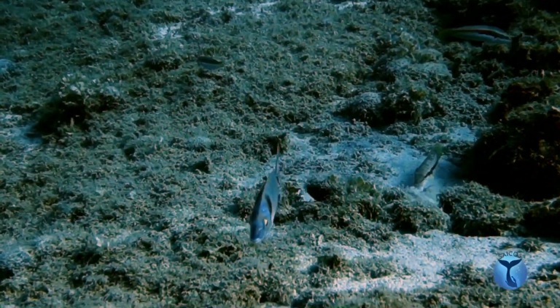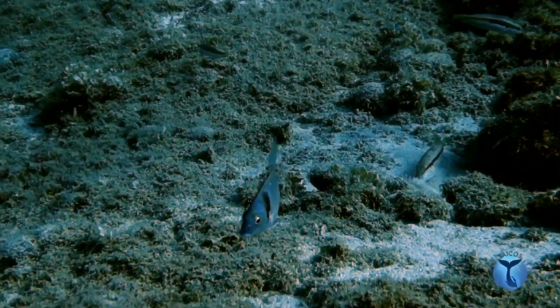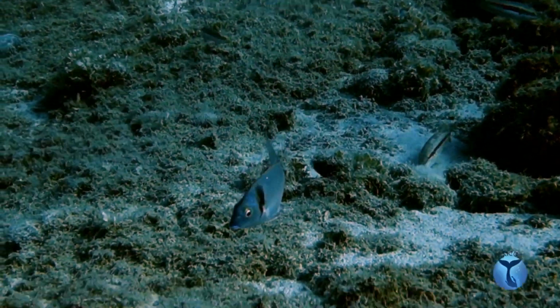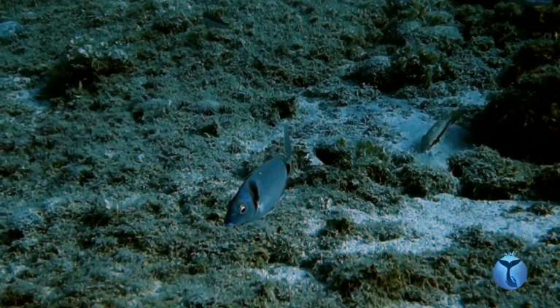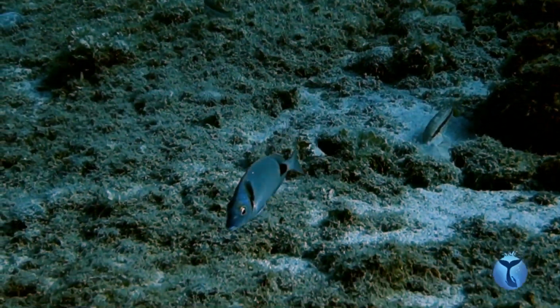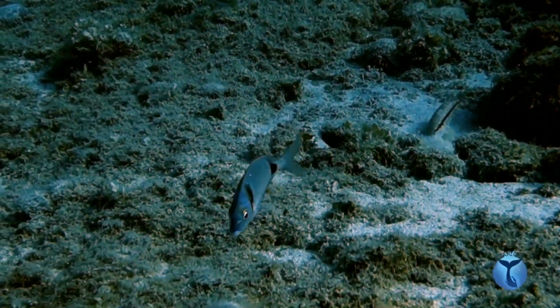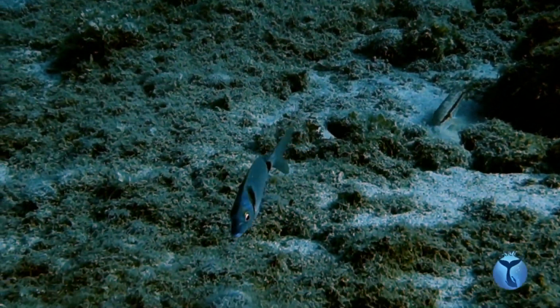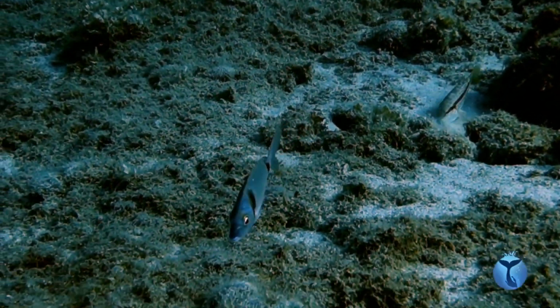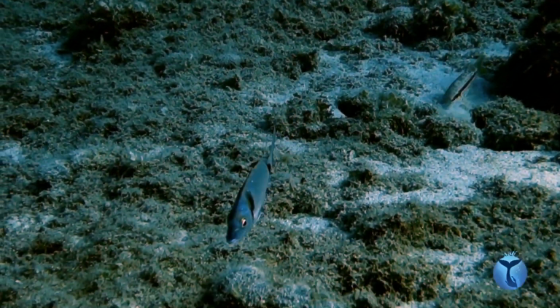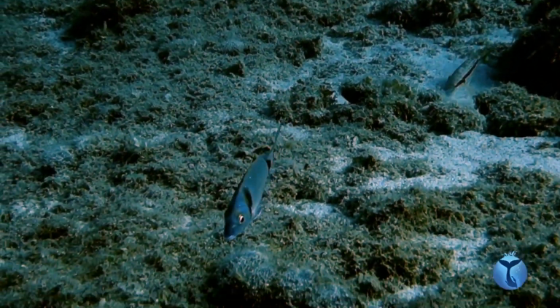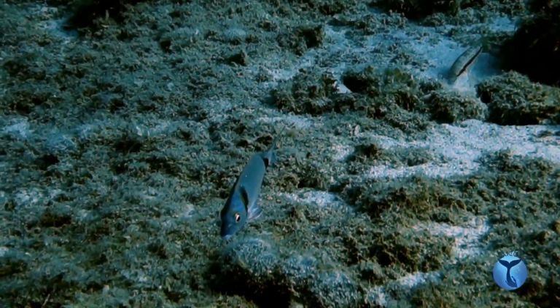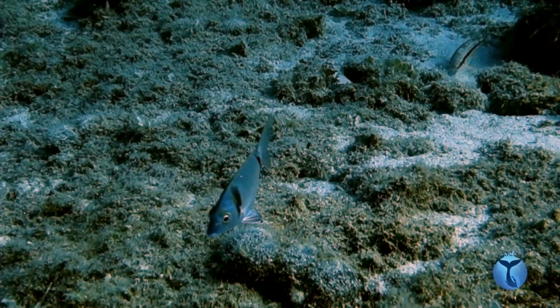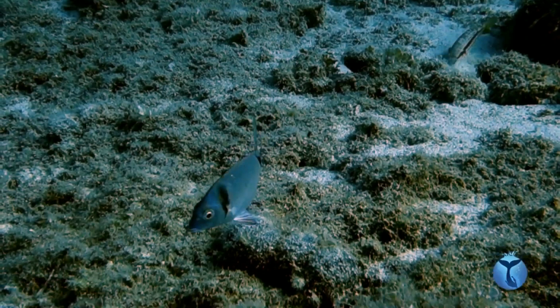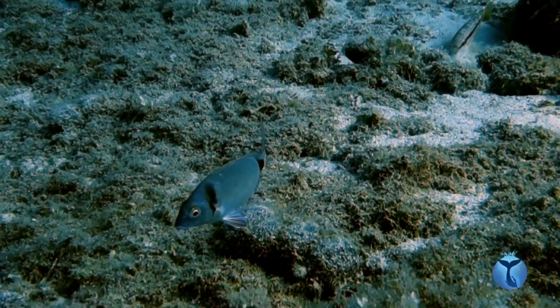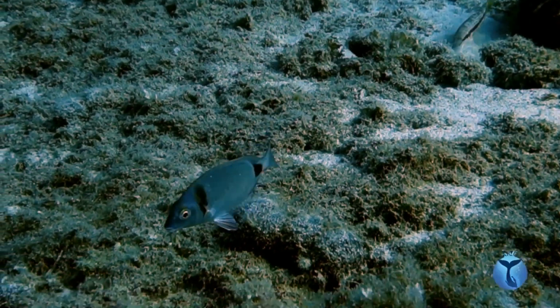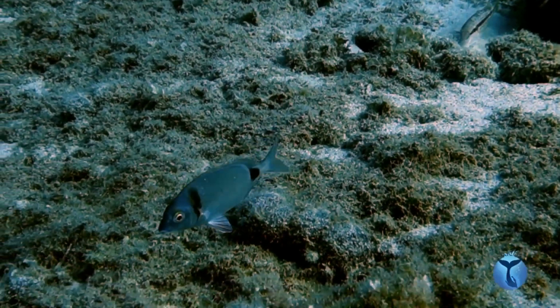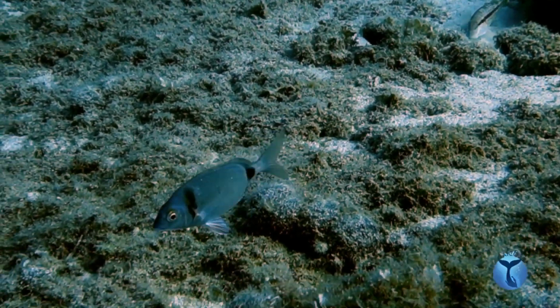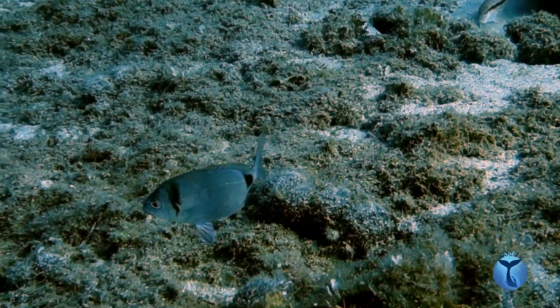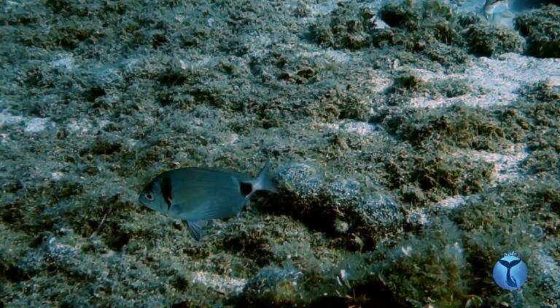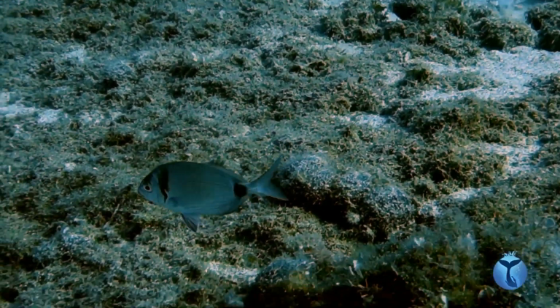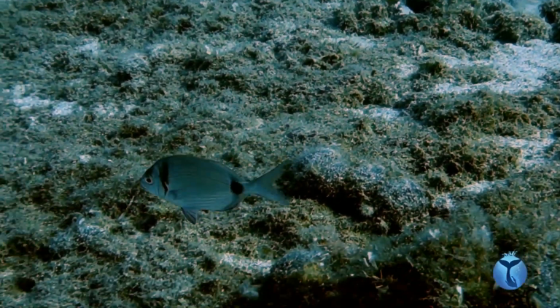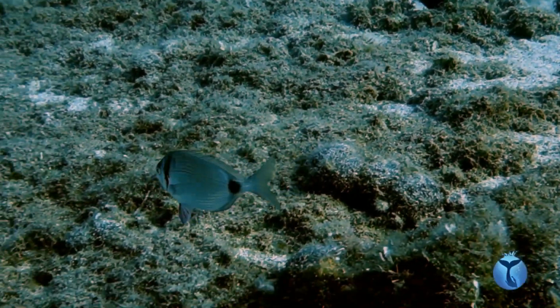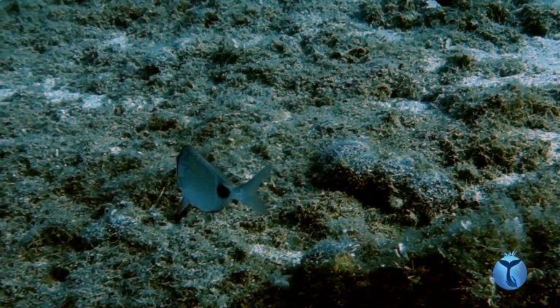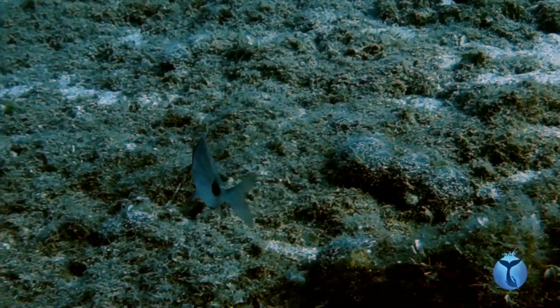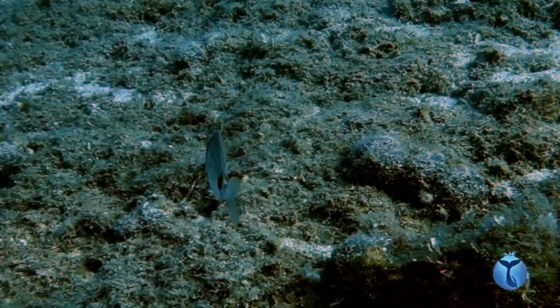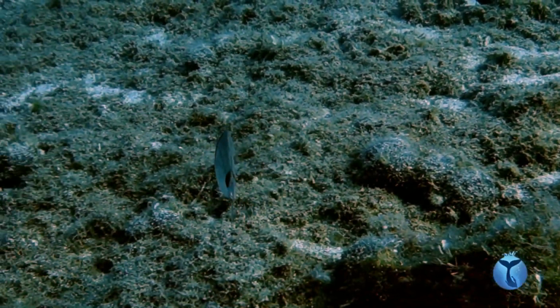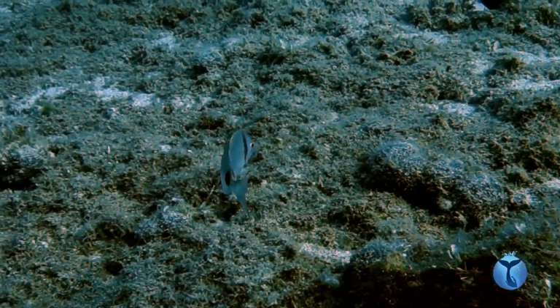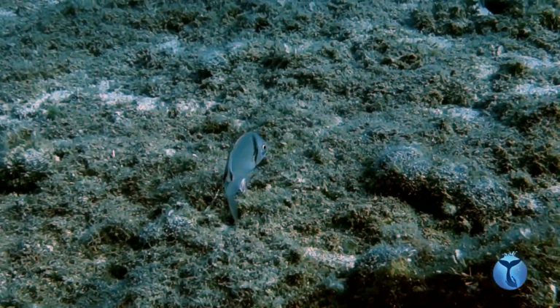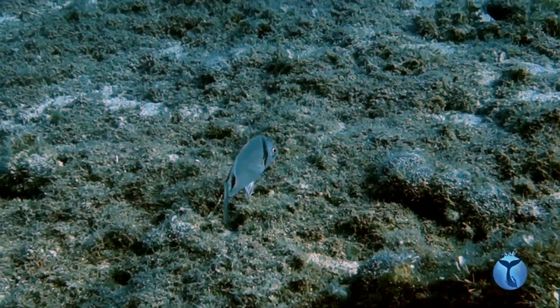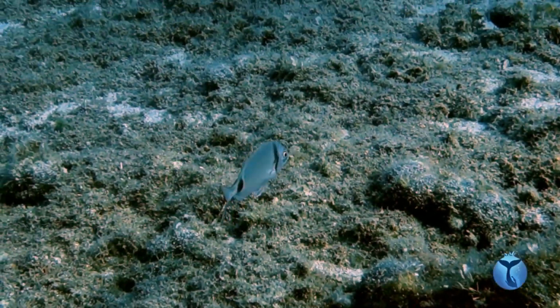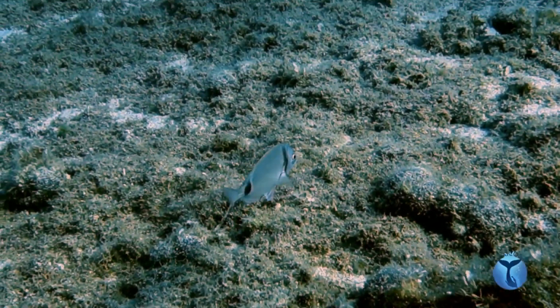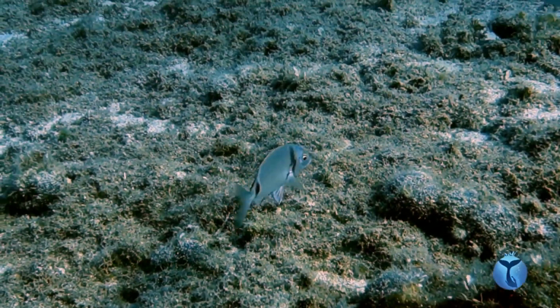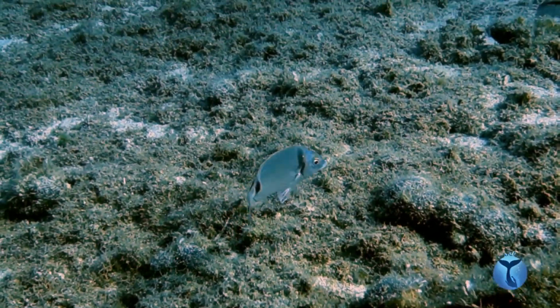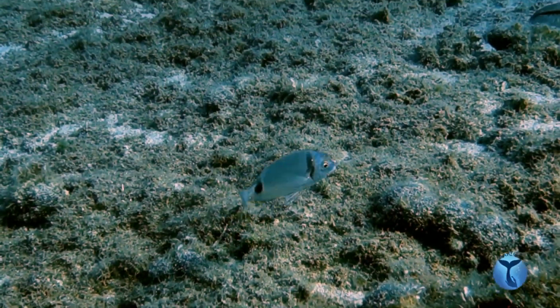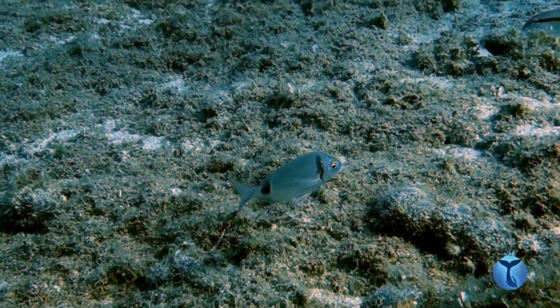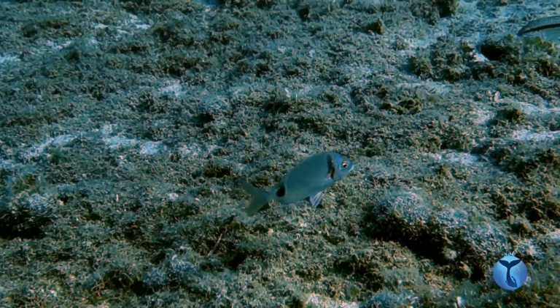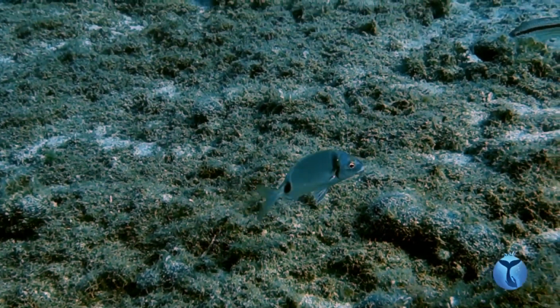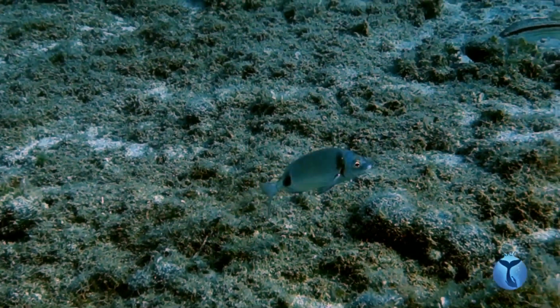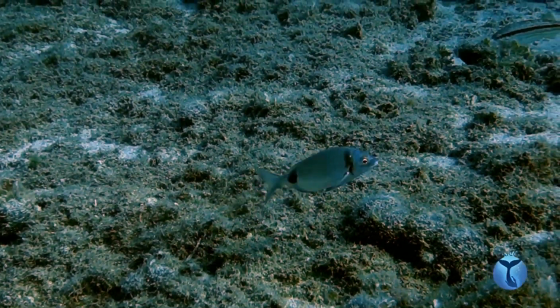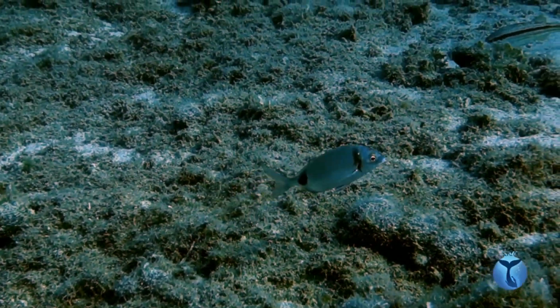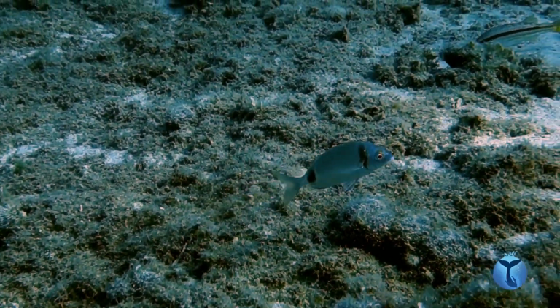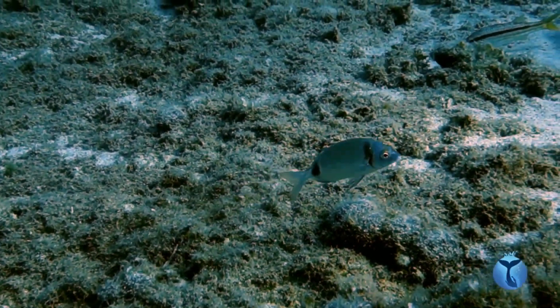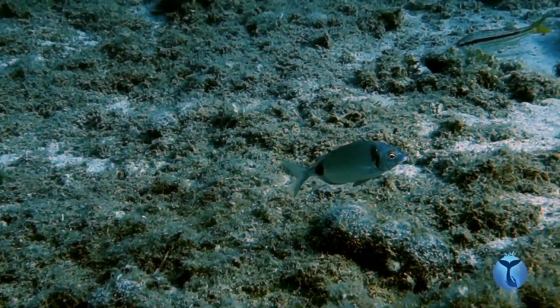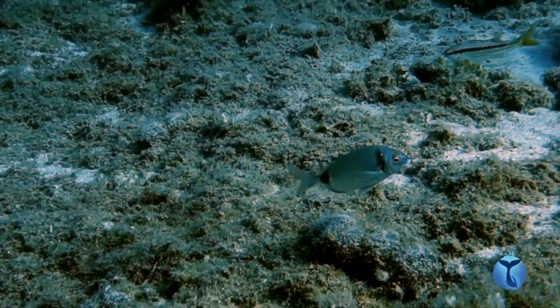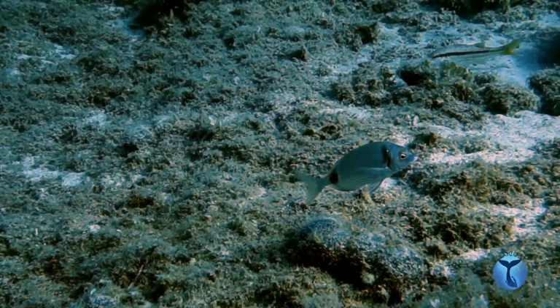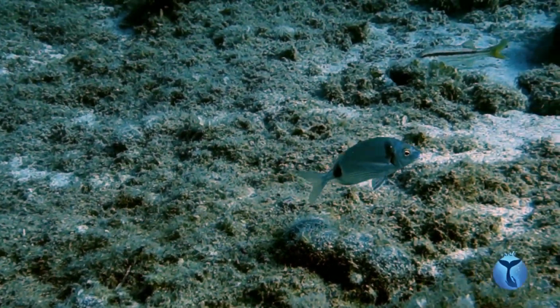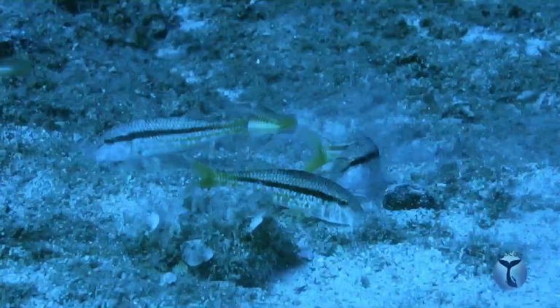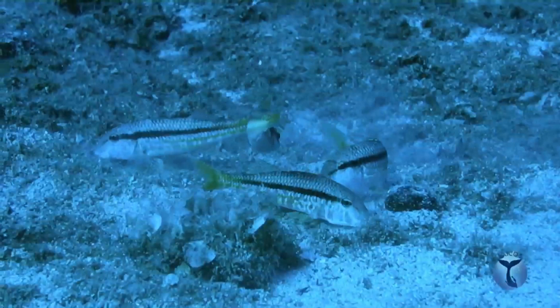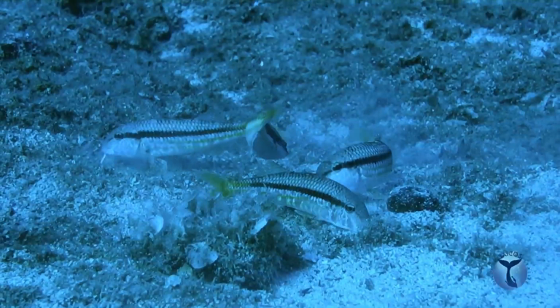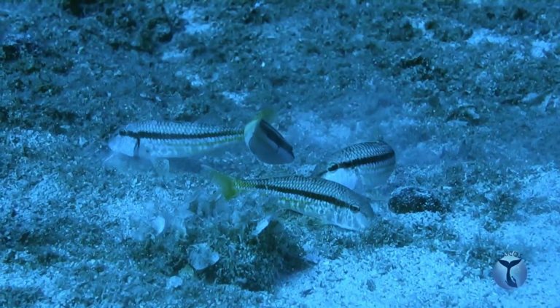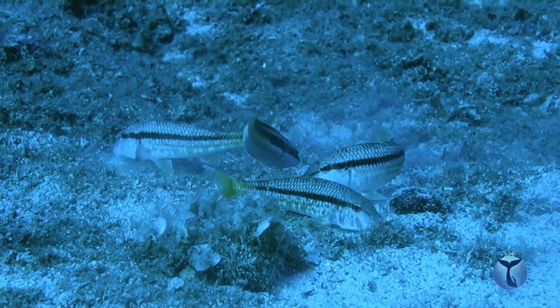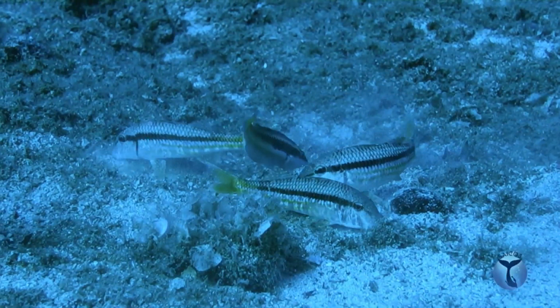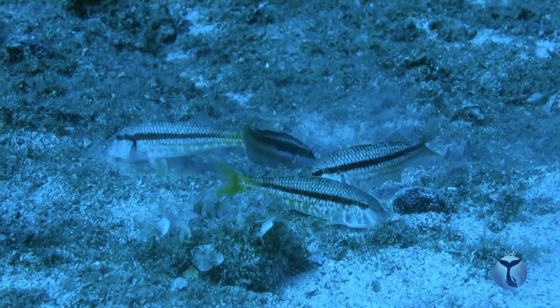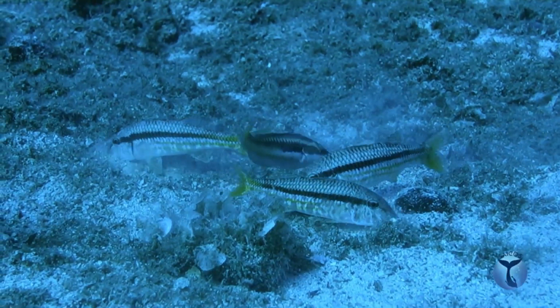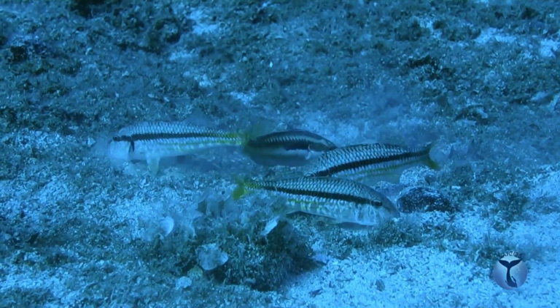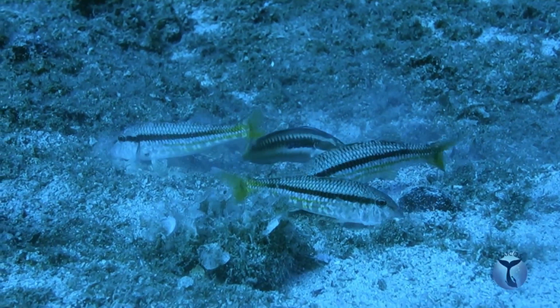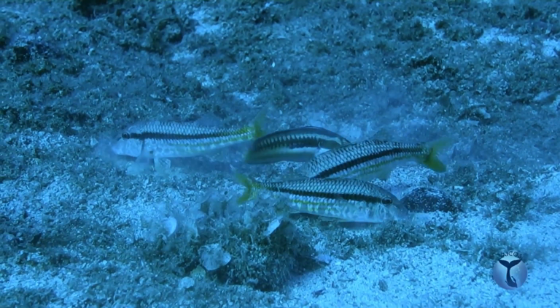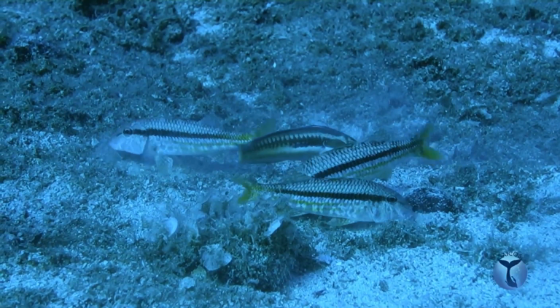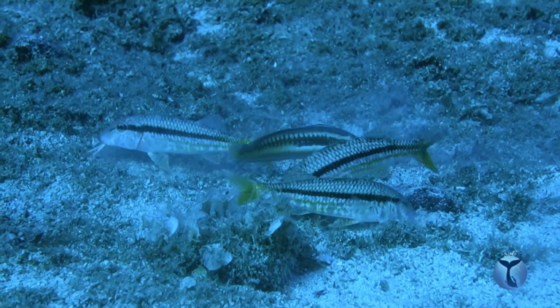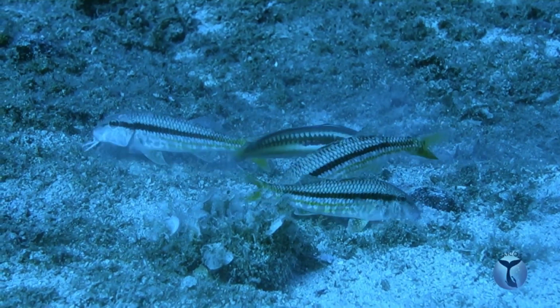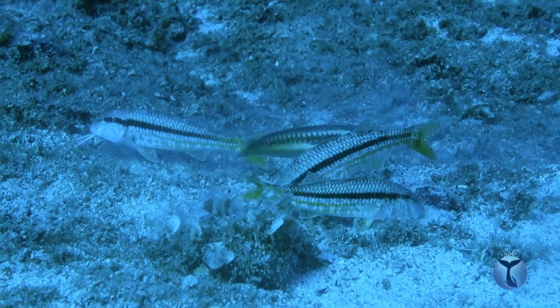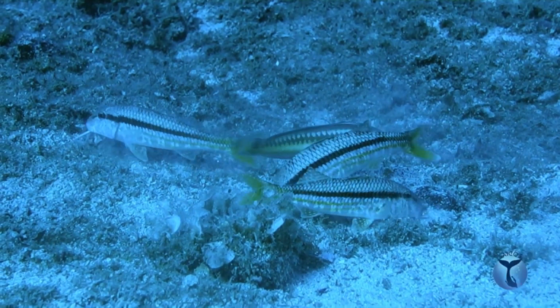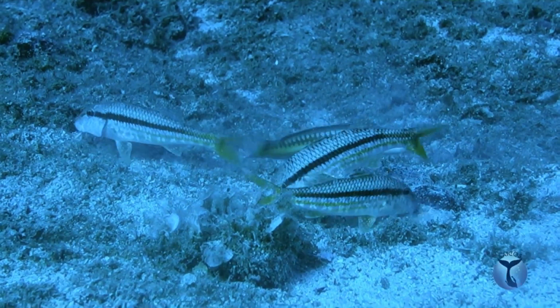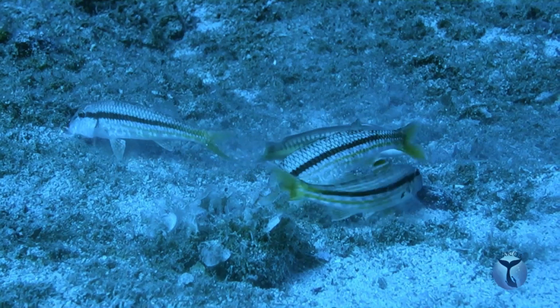During the feeding time, they also enjoy the presence of other species, like the striped red mullet.